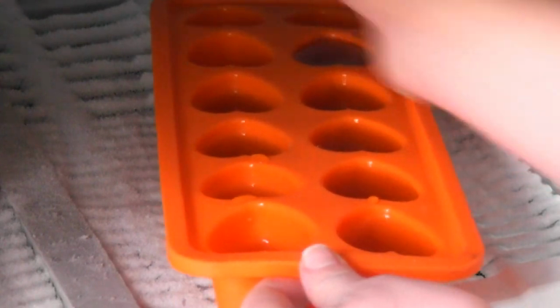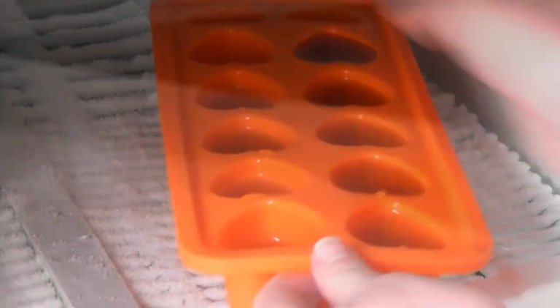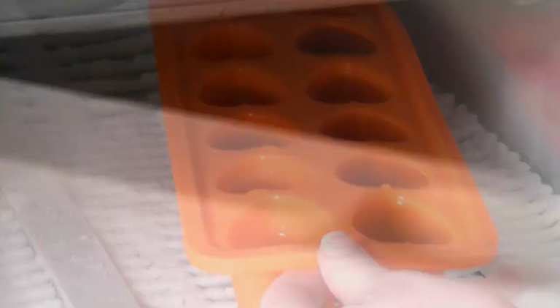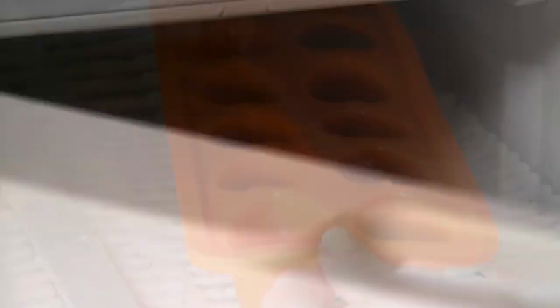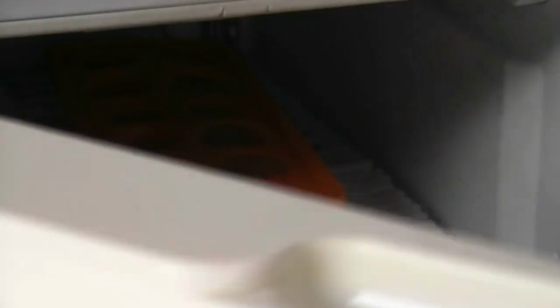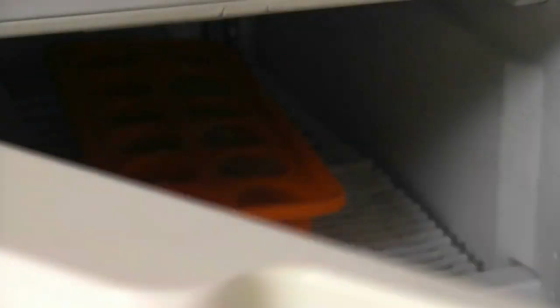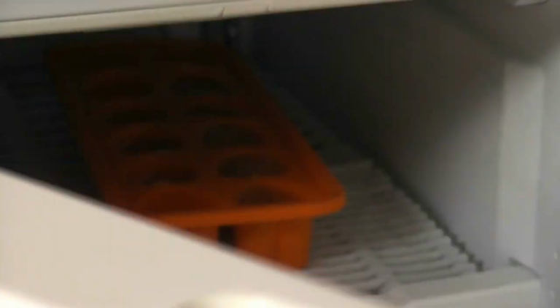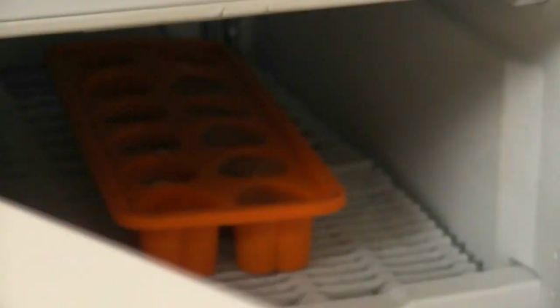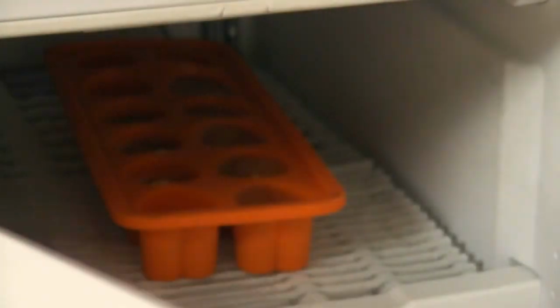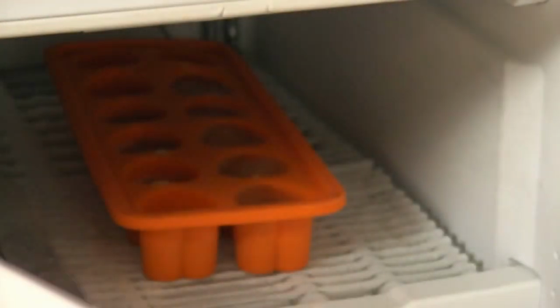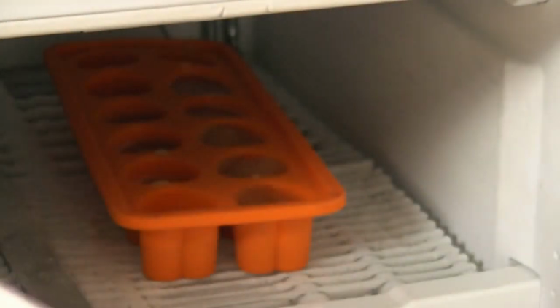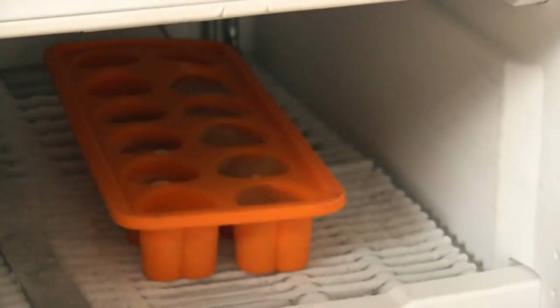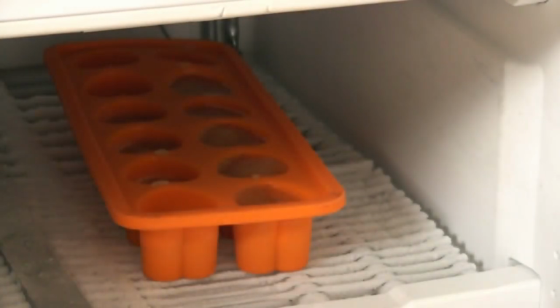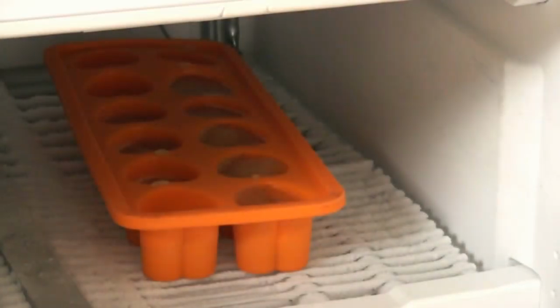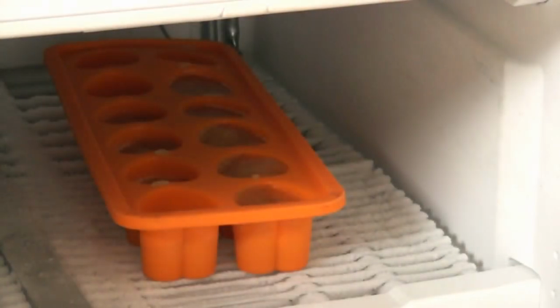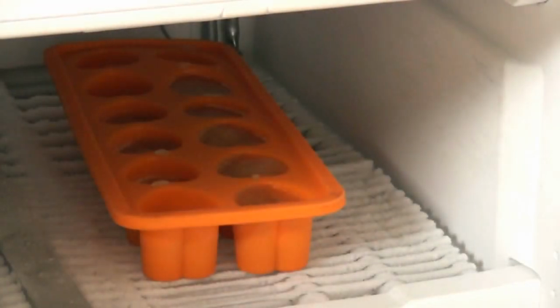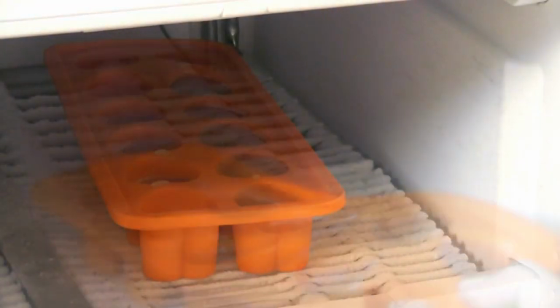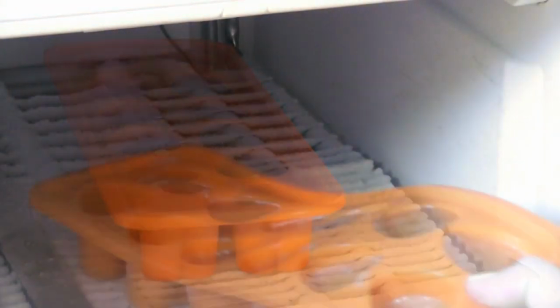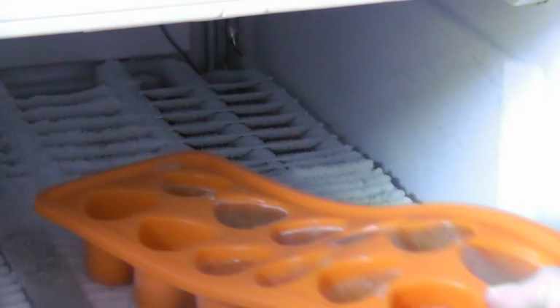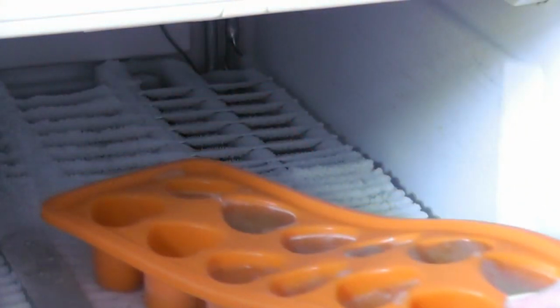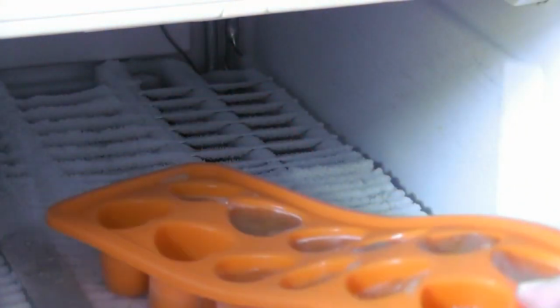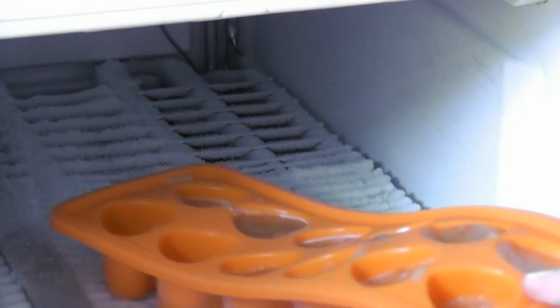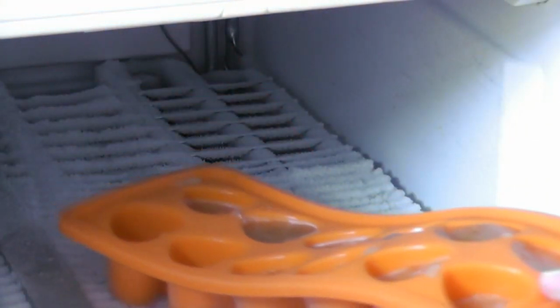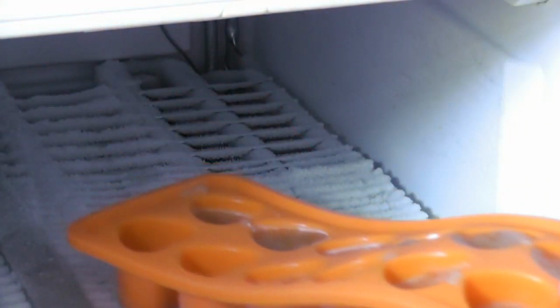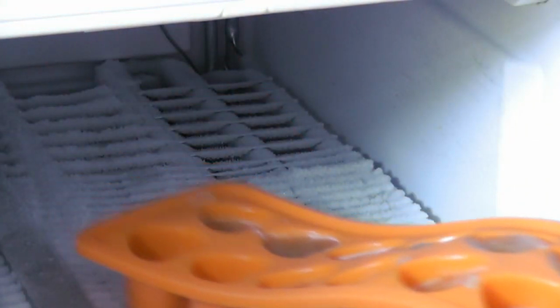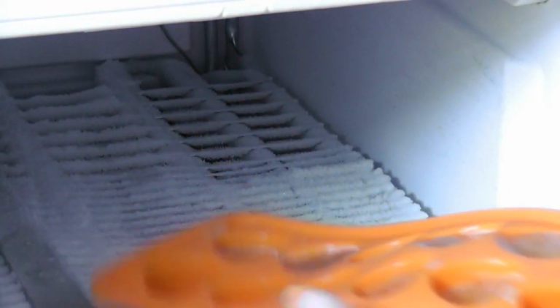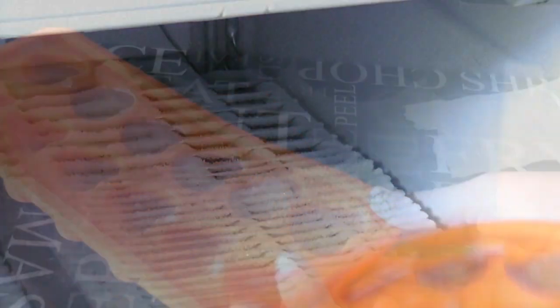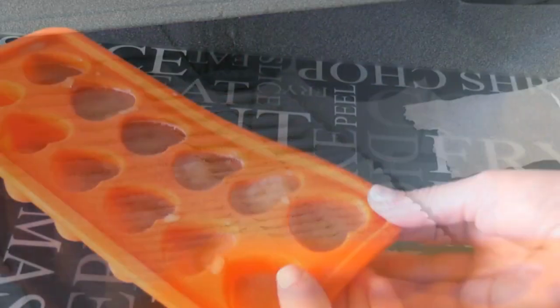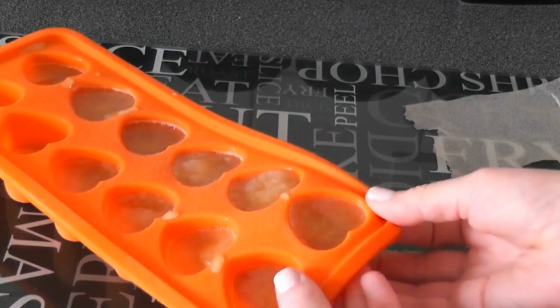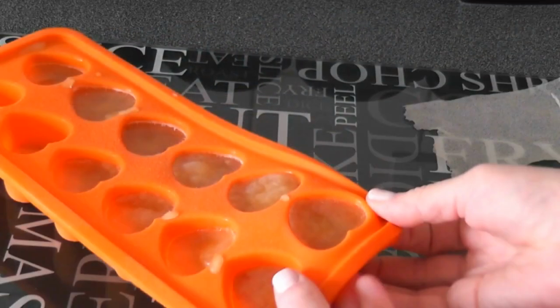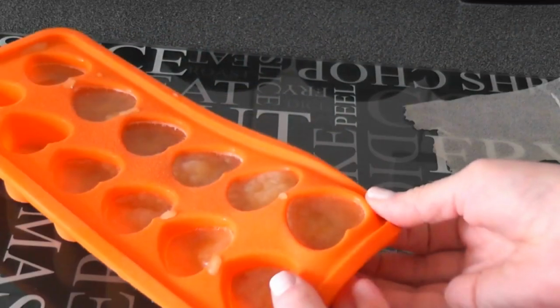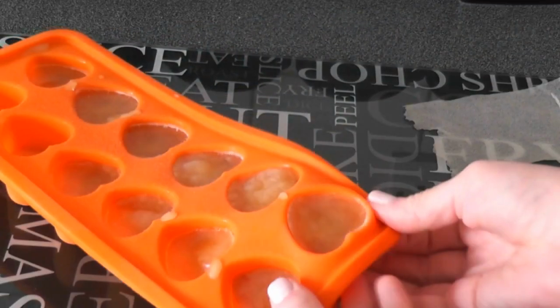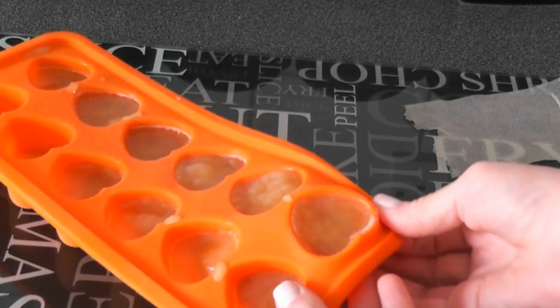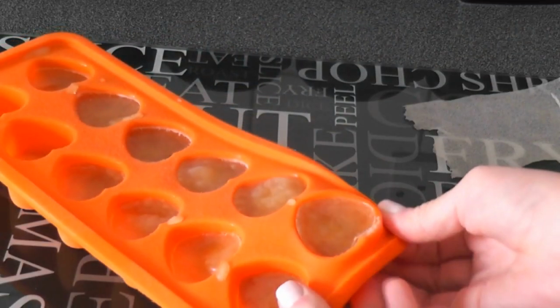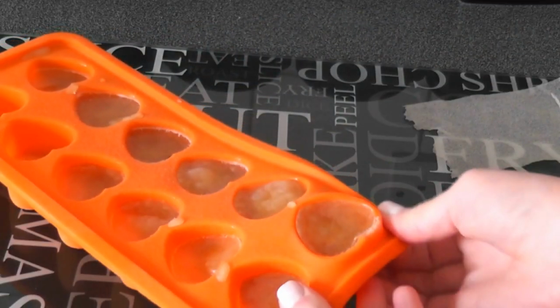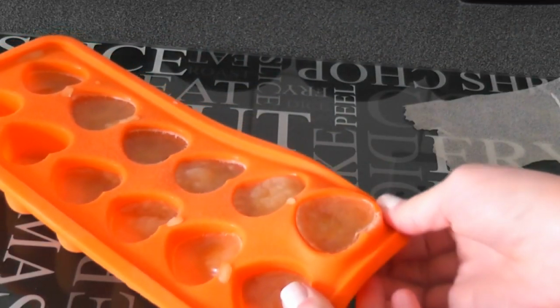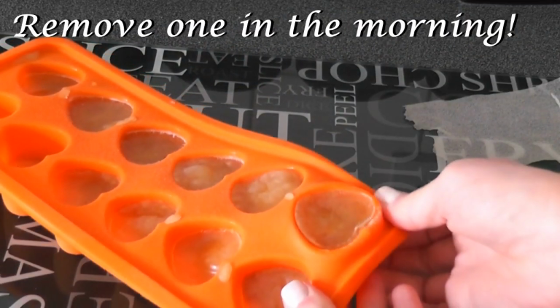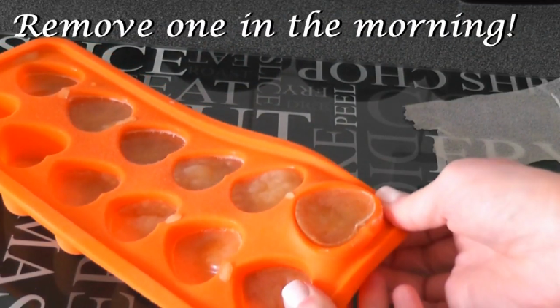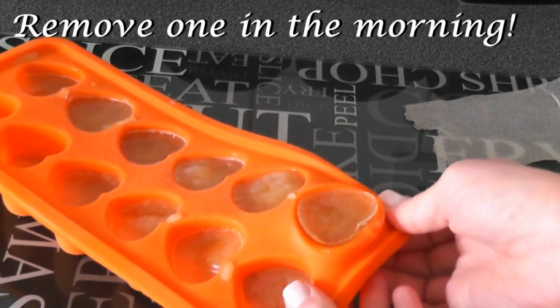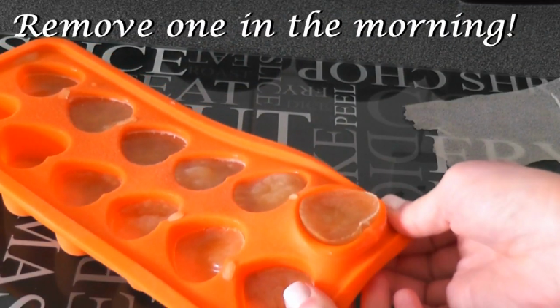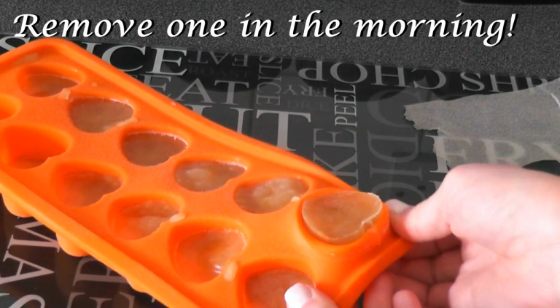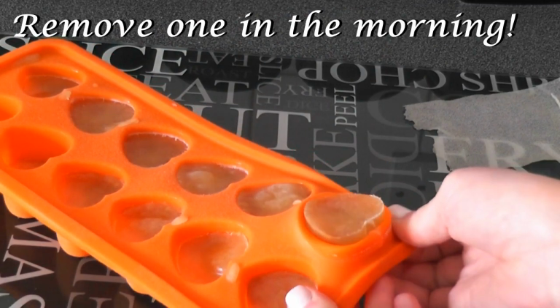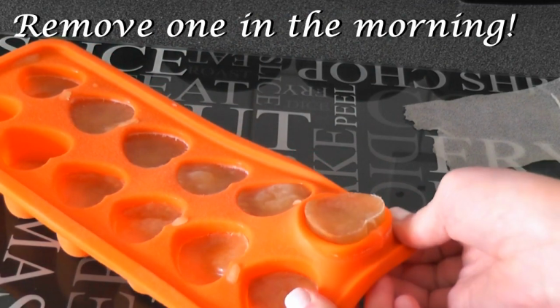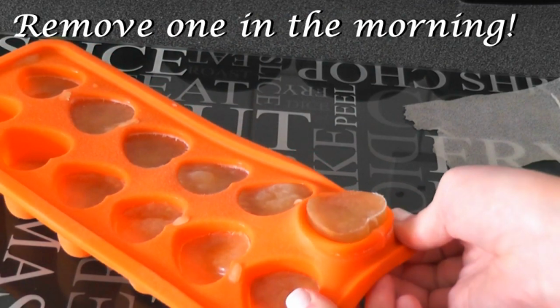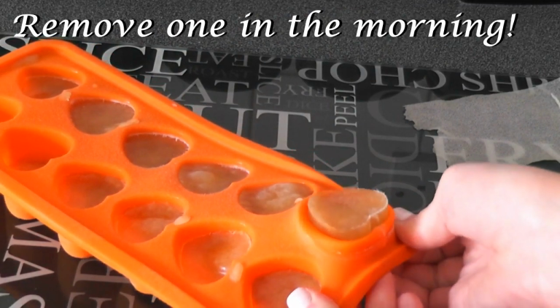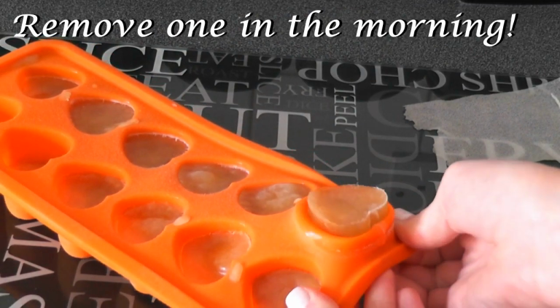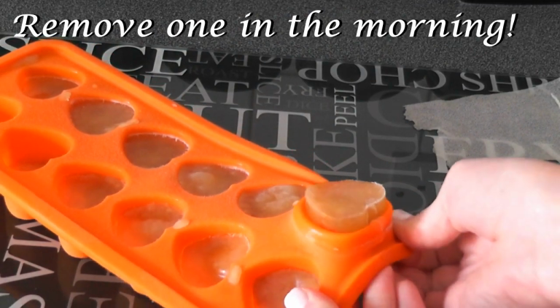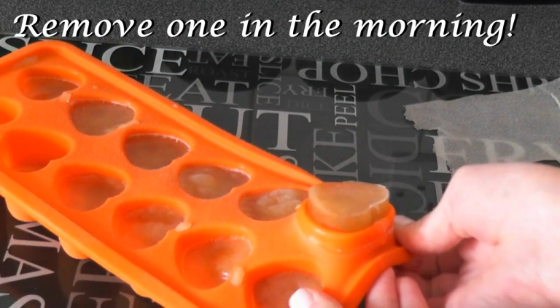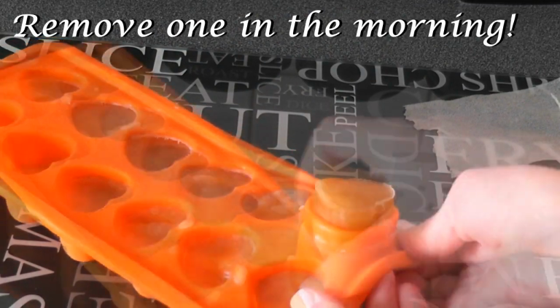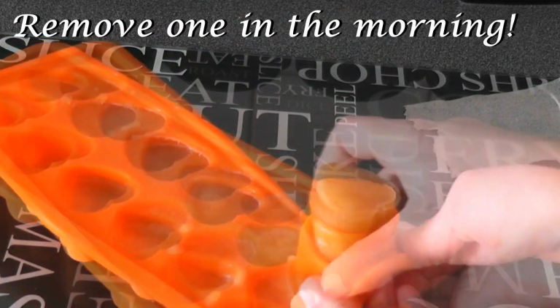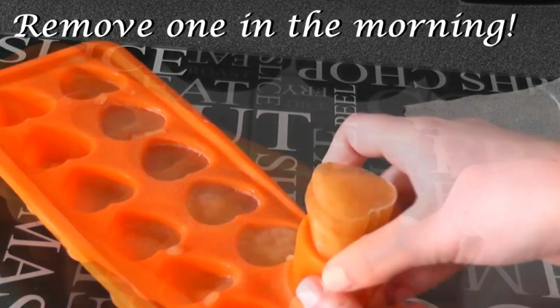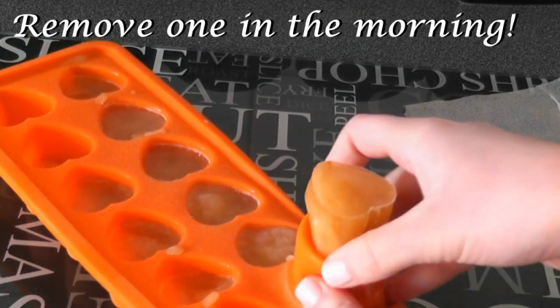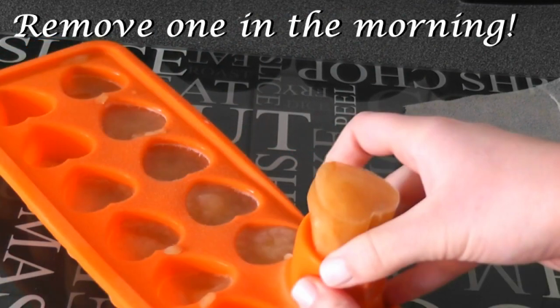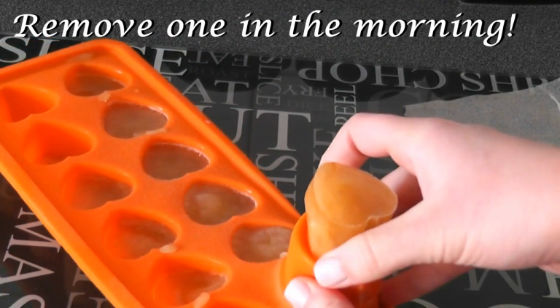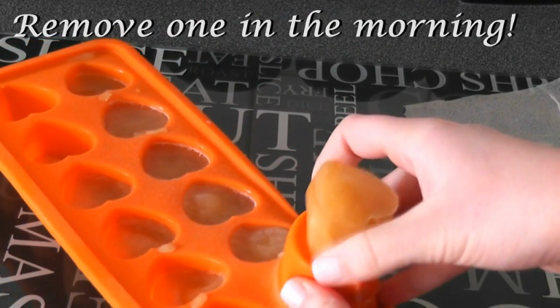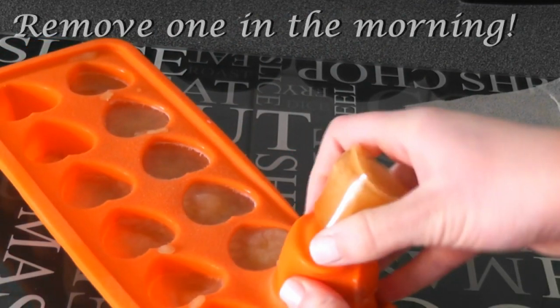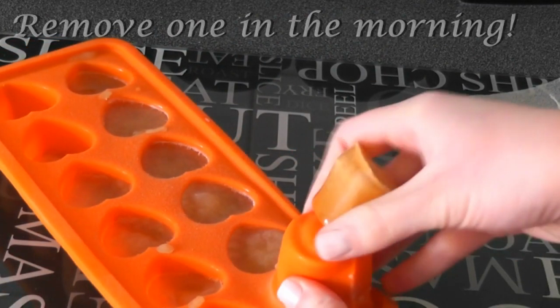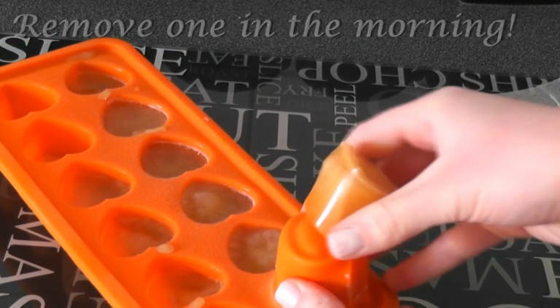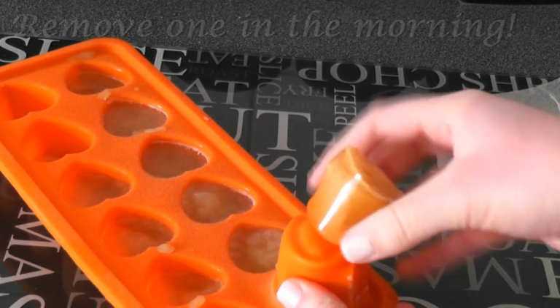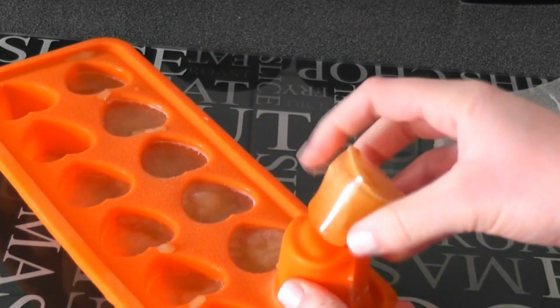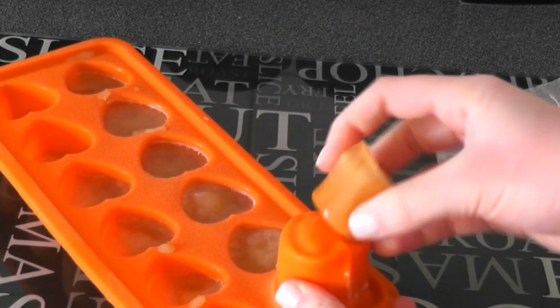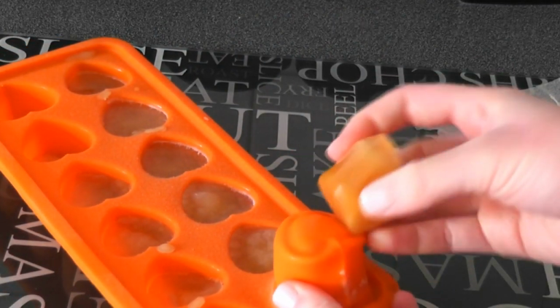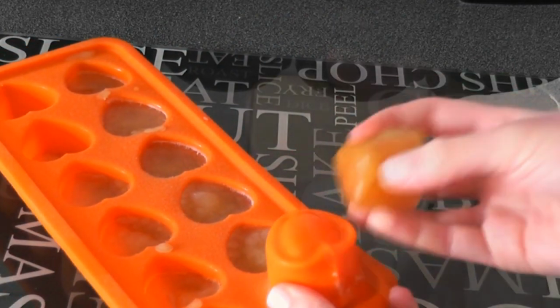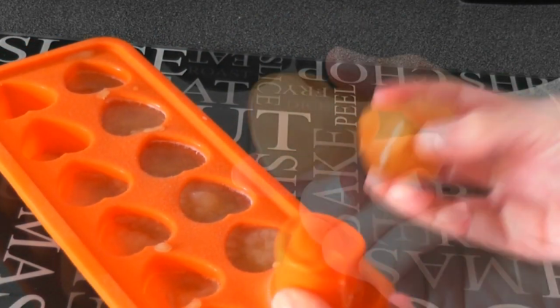The next morning you want to take out your ice tray and take one of the cubes — they should look a little like this.